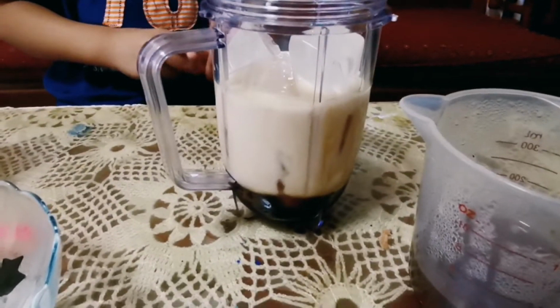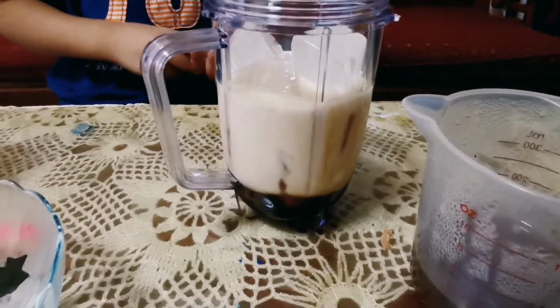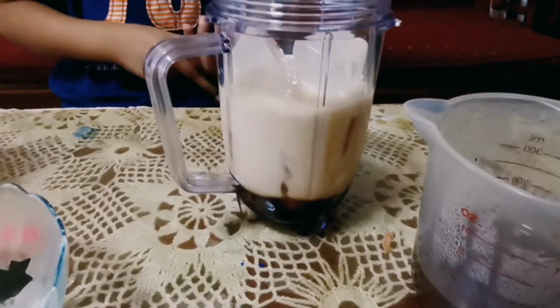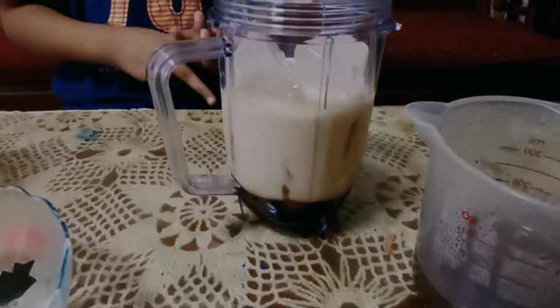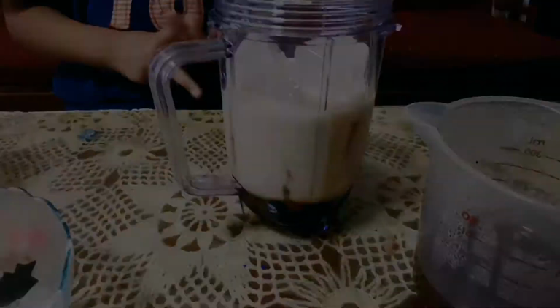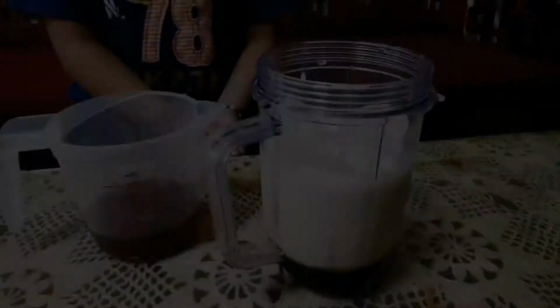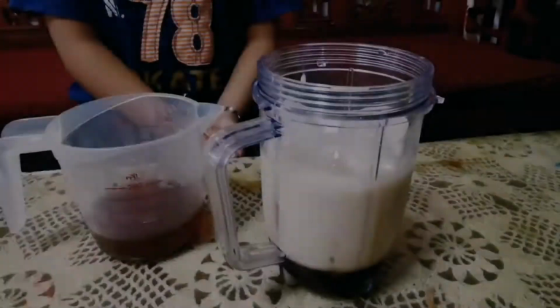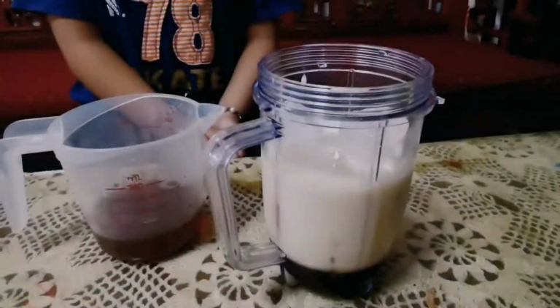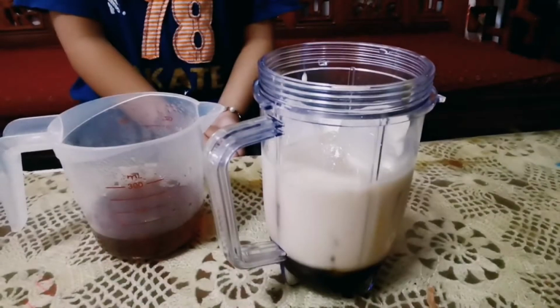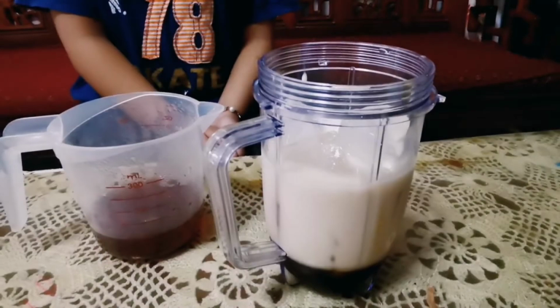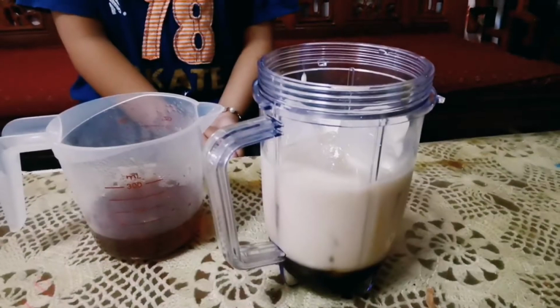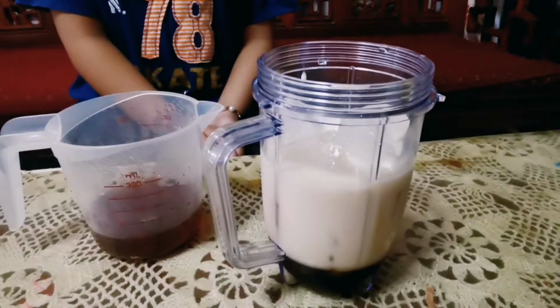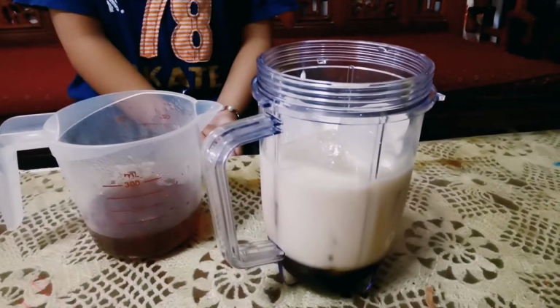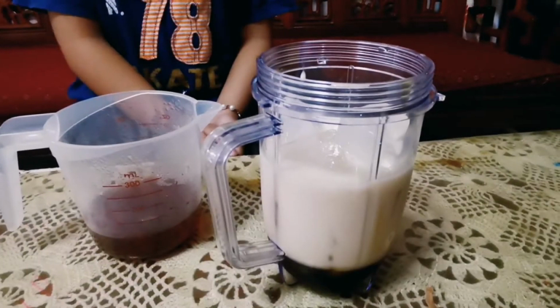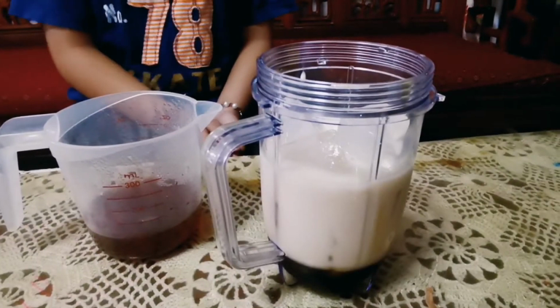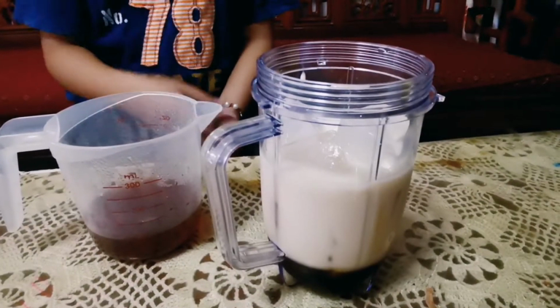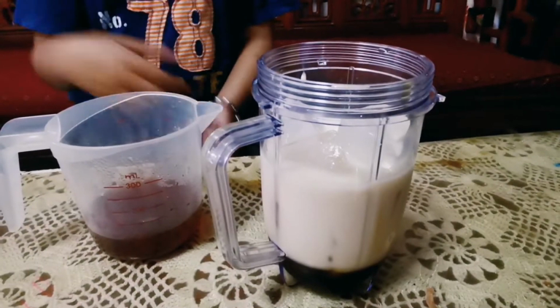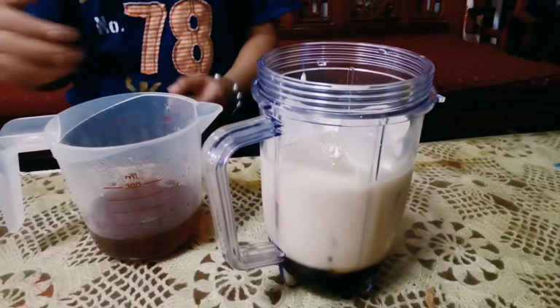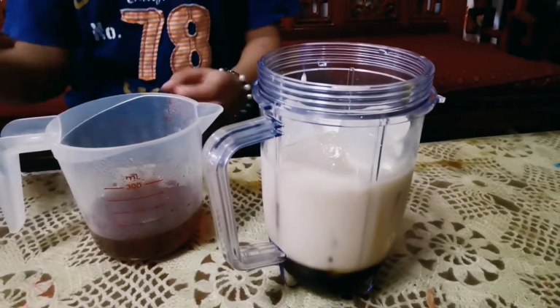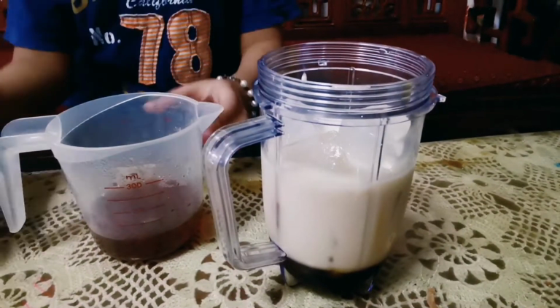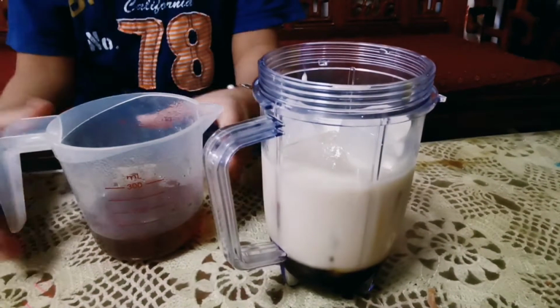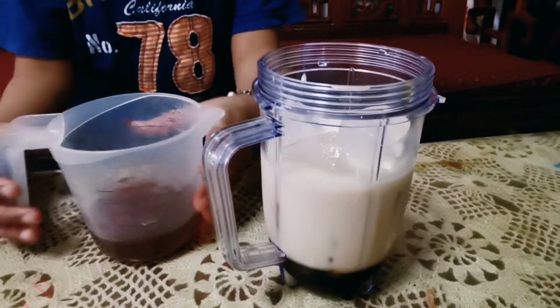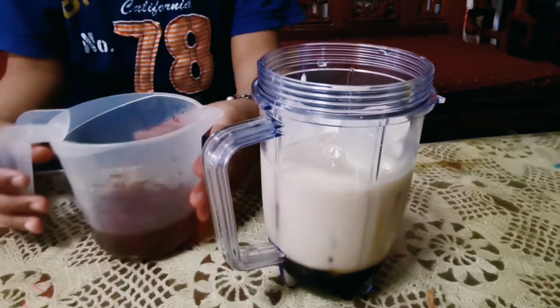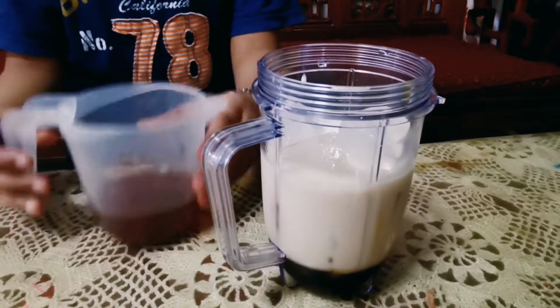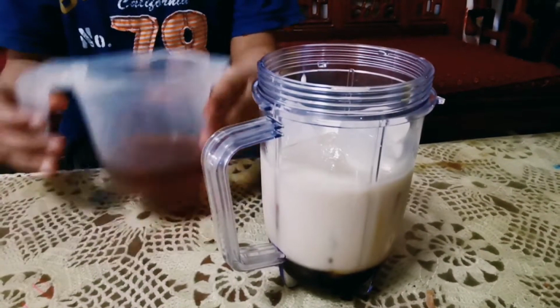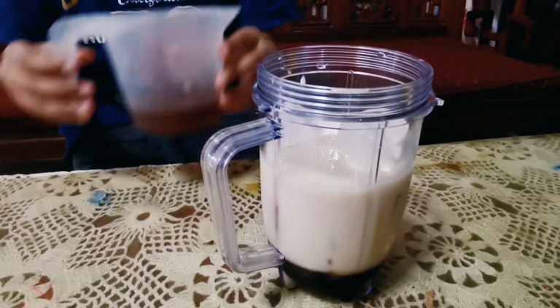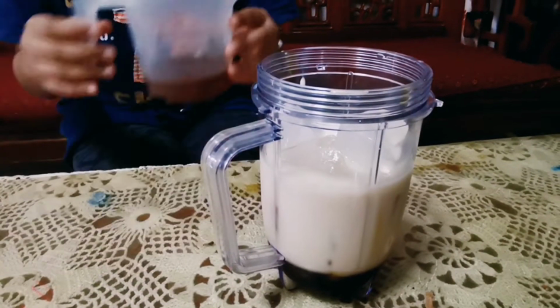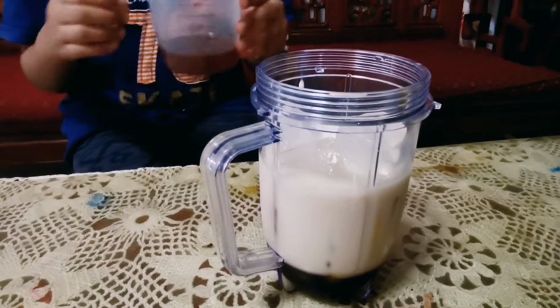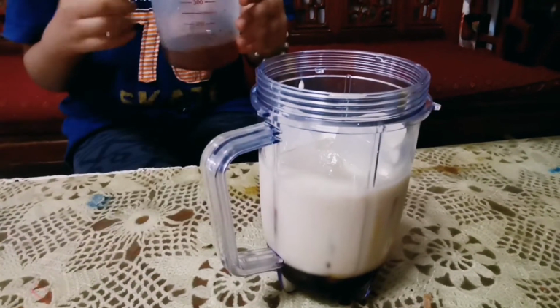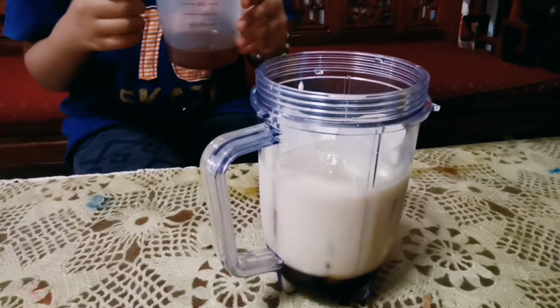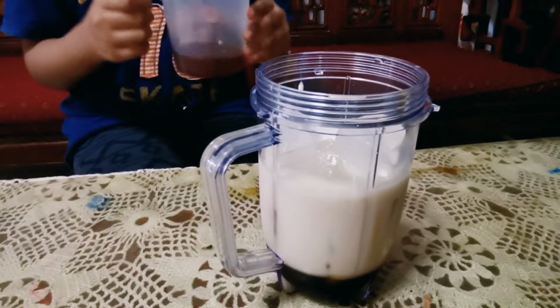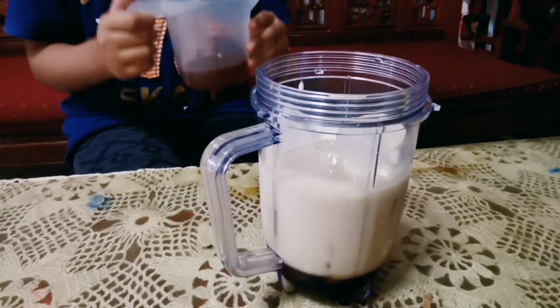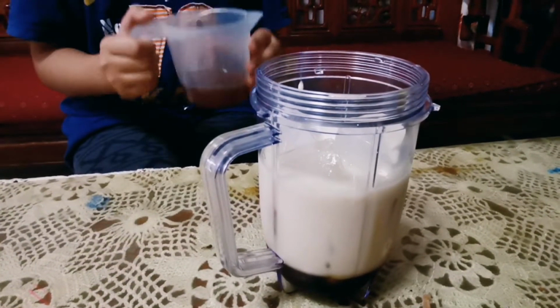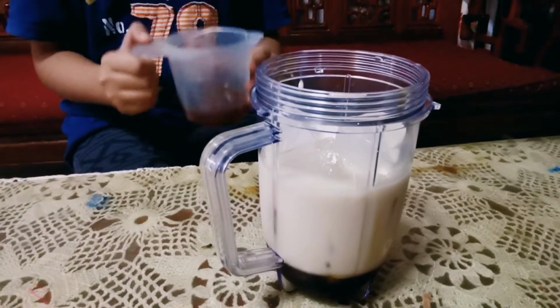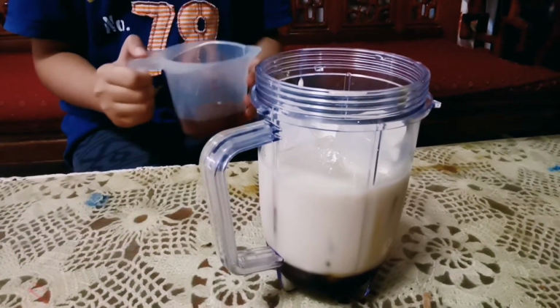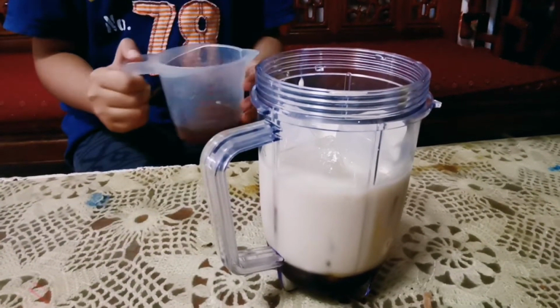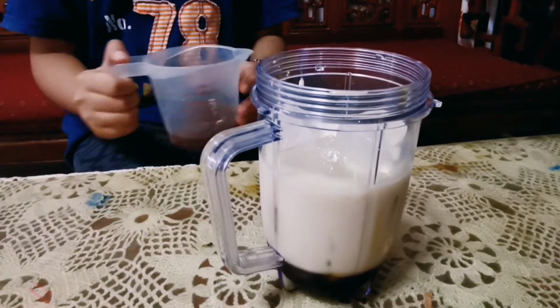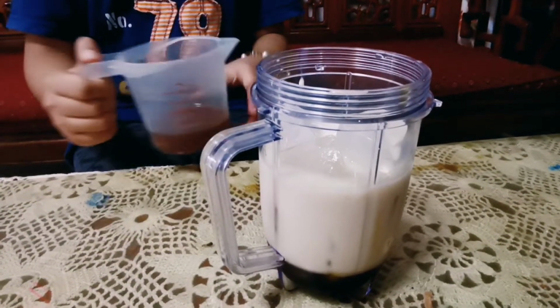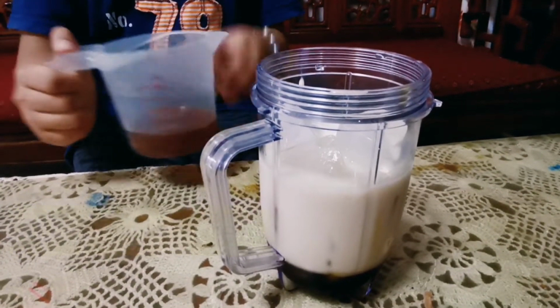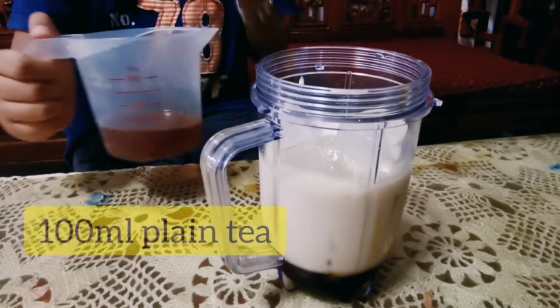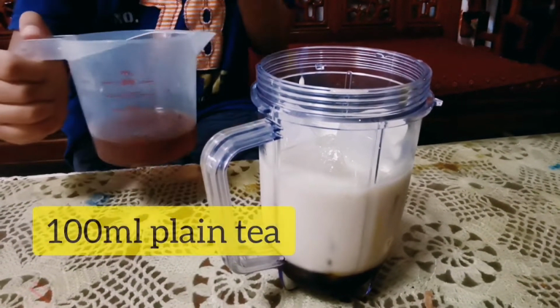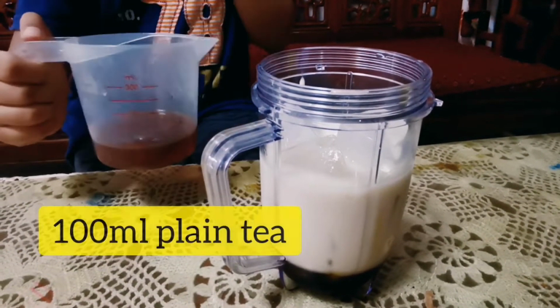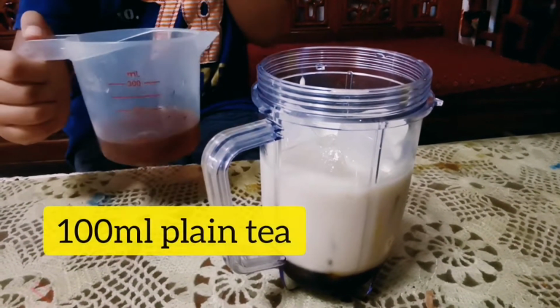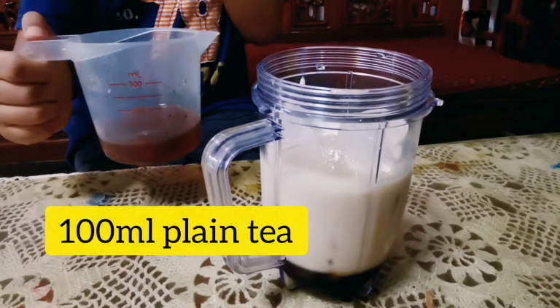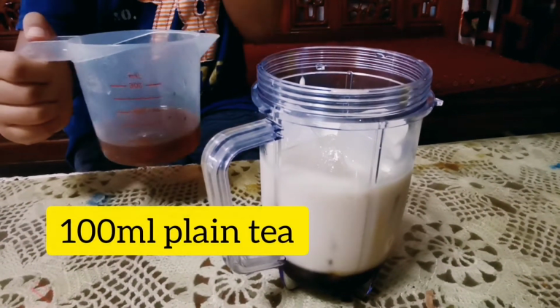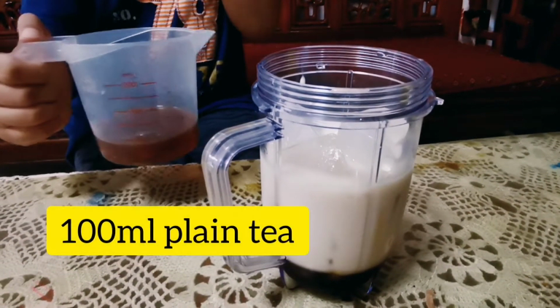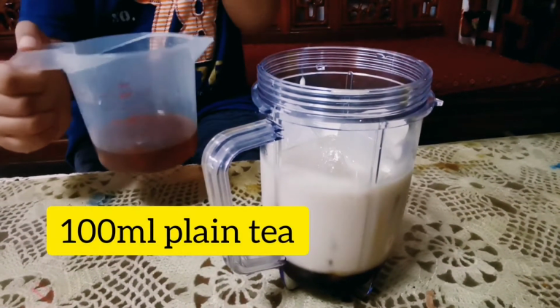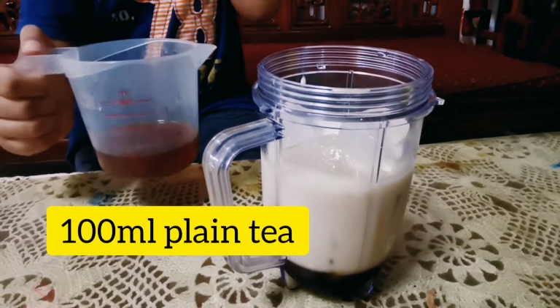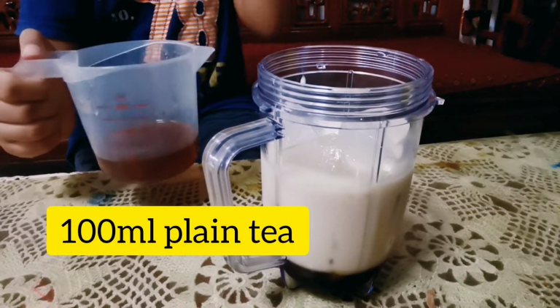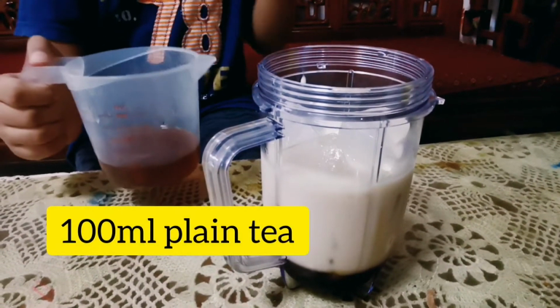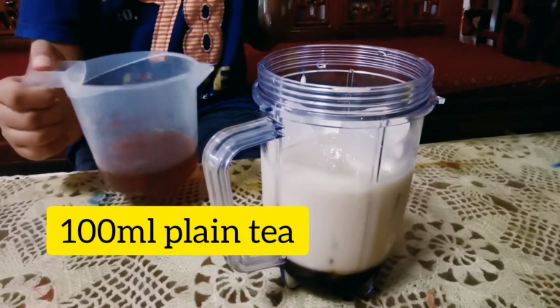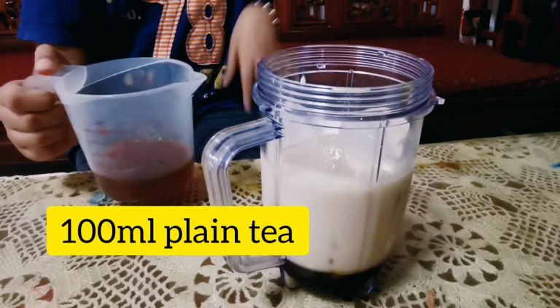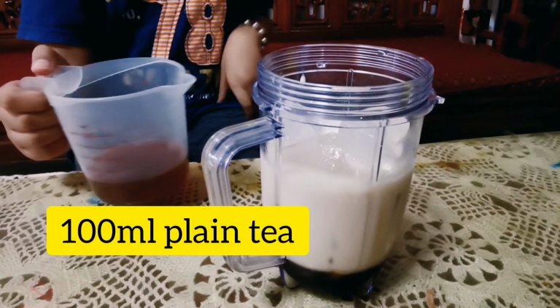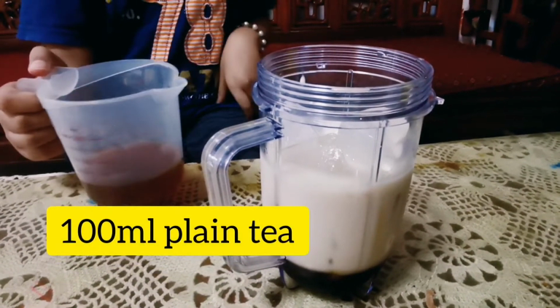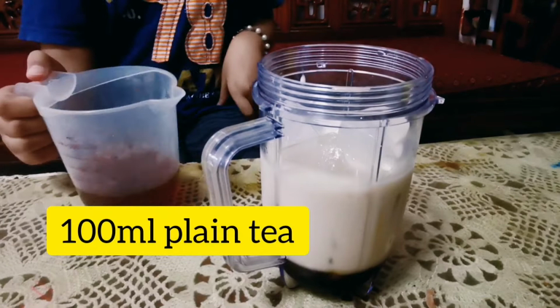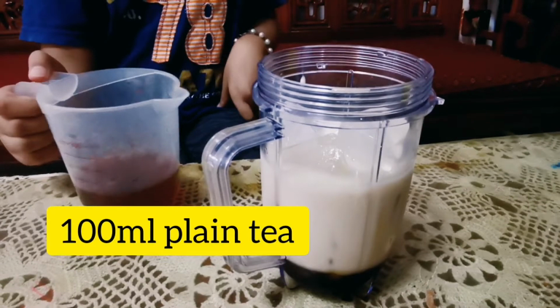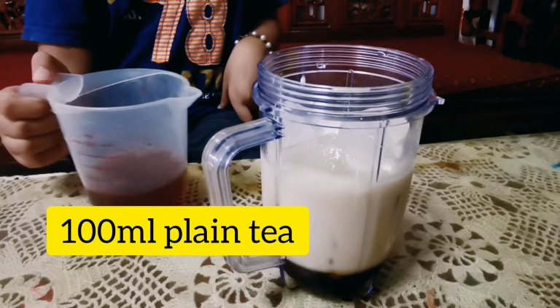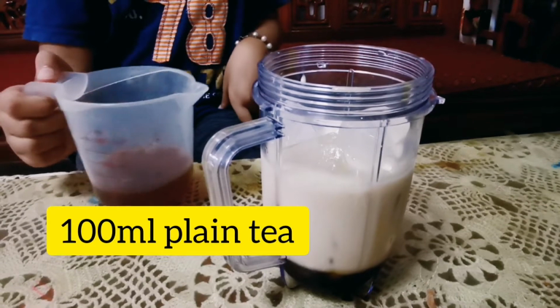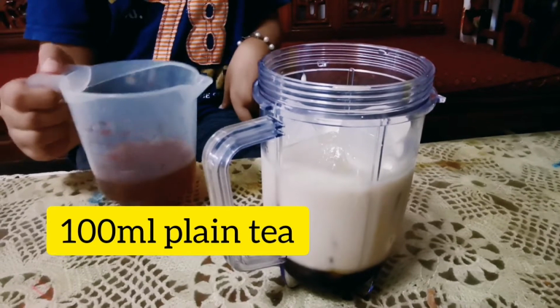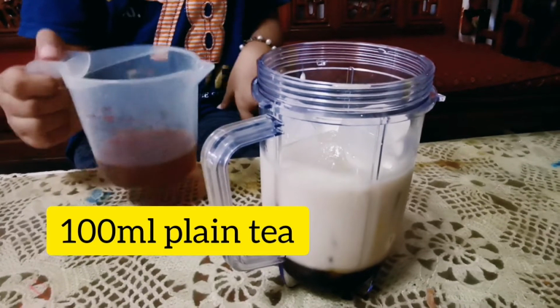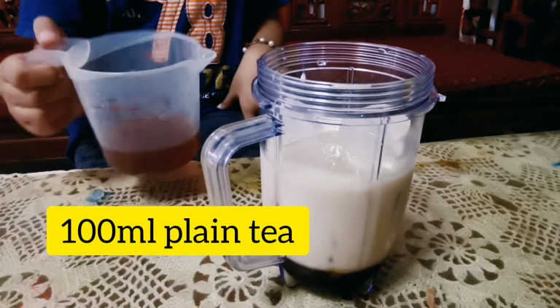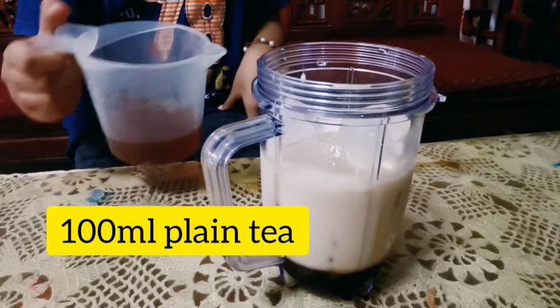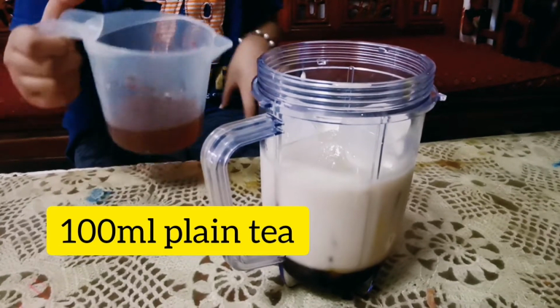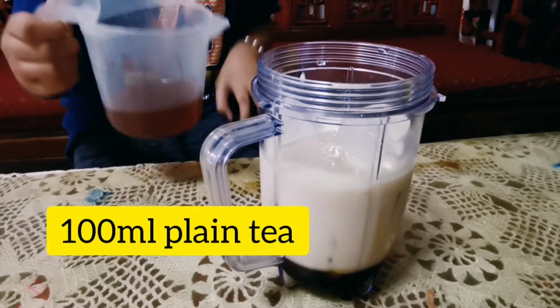Lastly, we pour the plain tea without sugar.